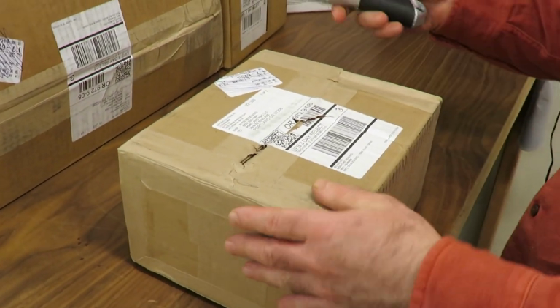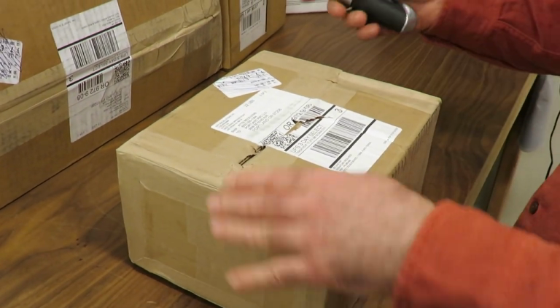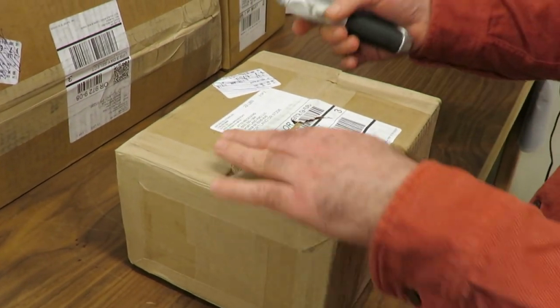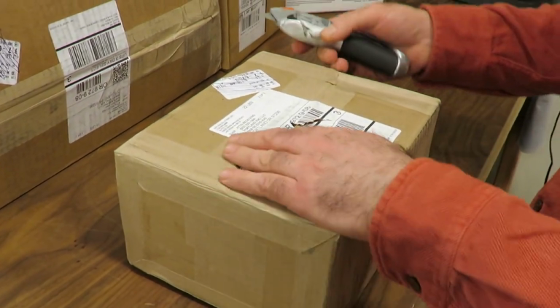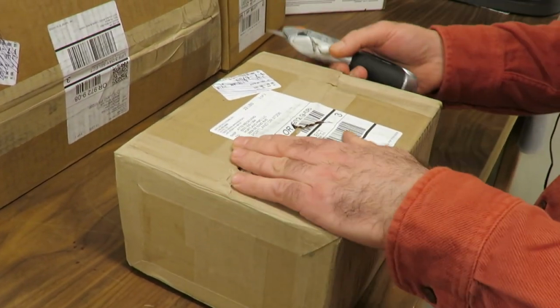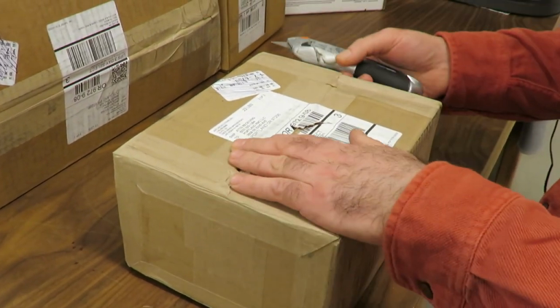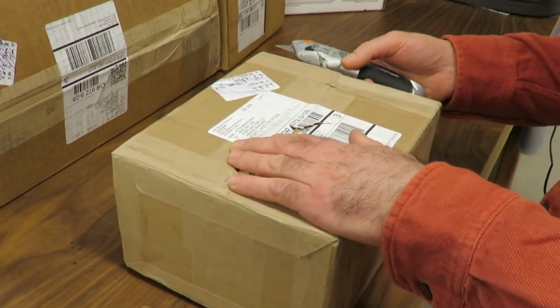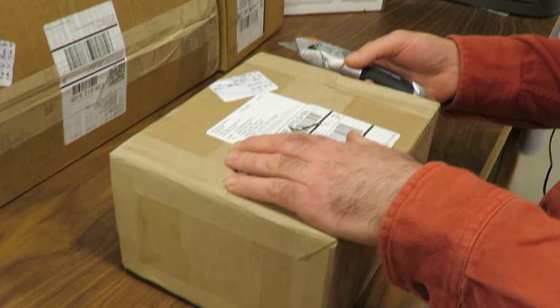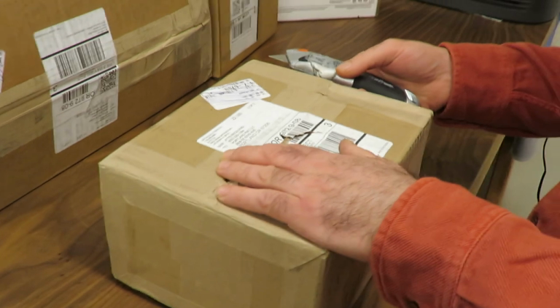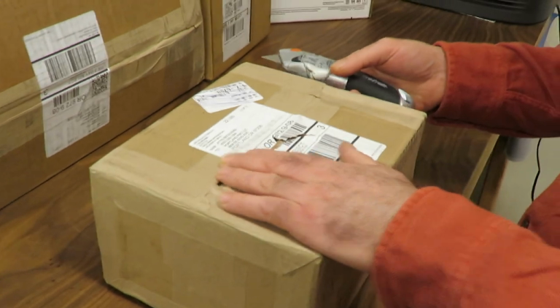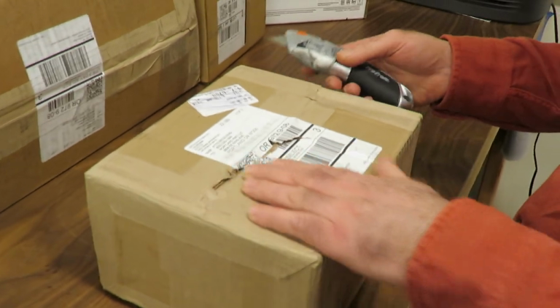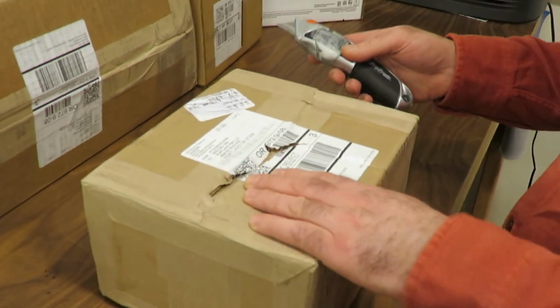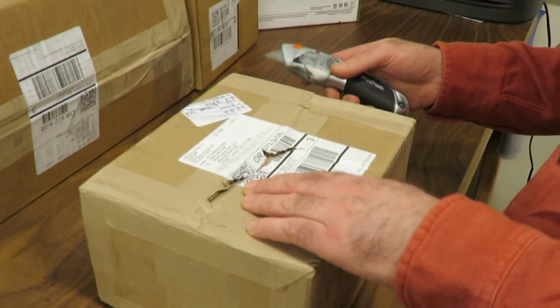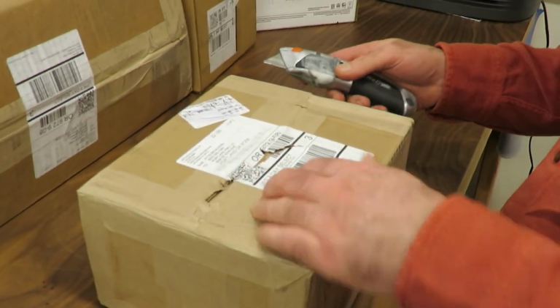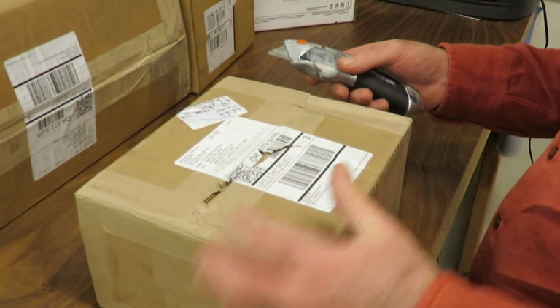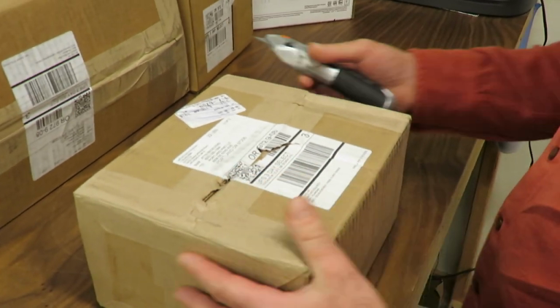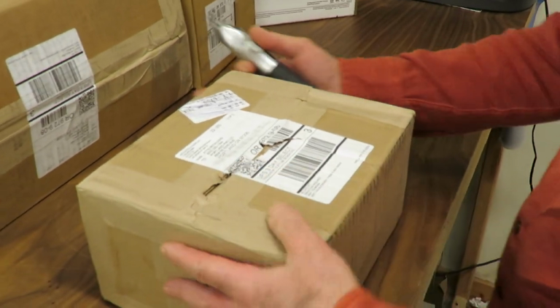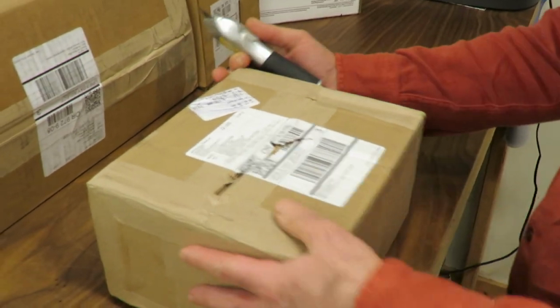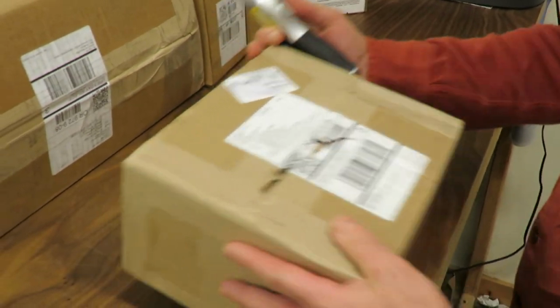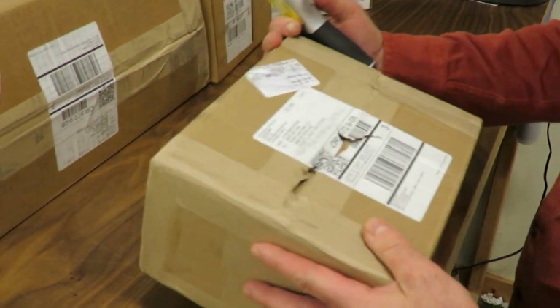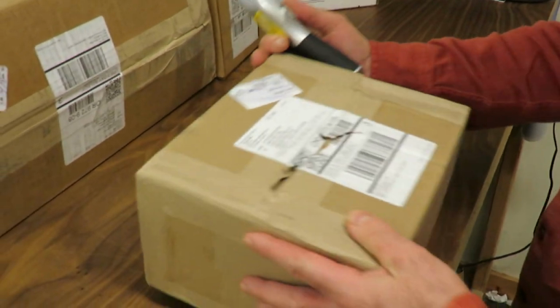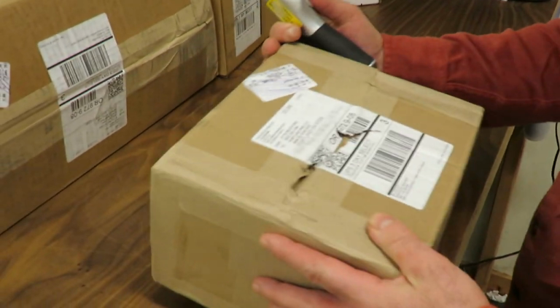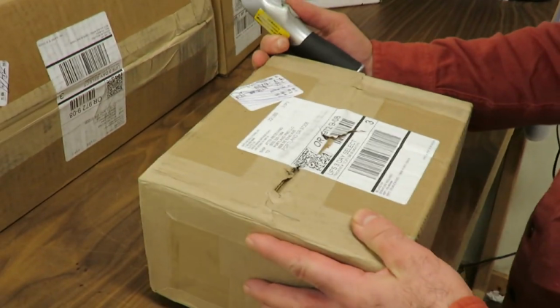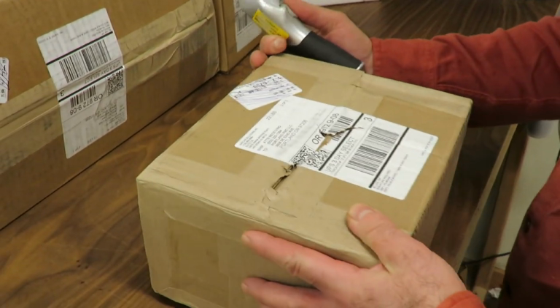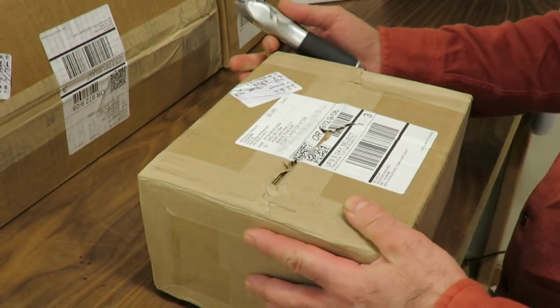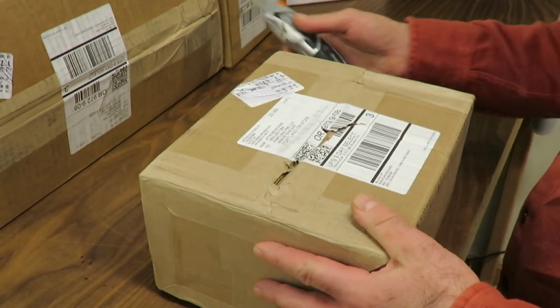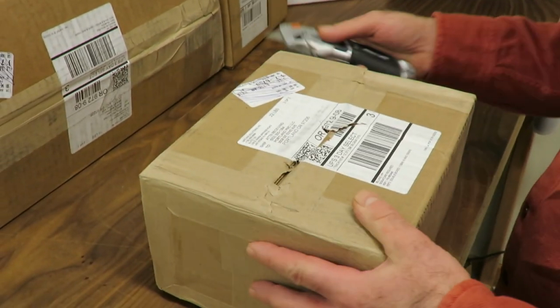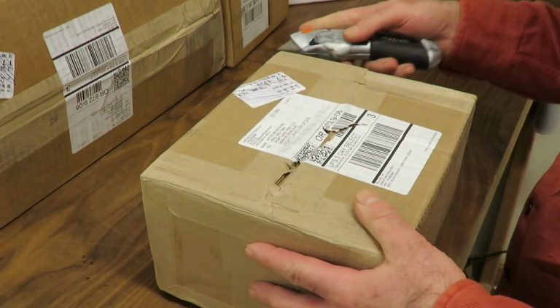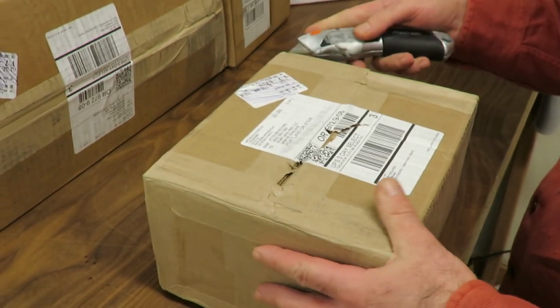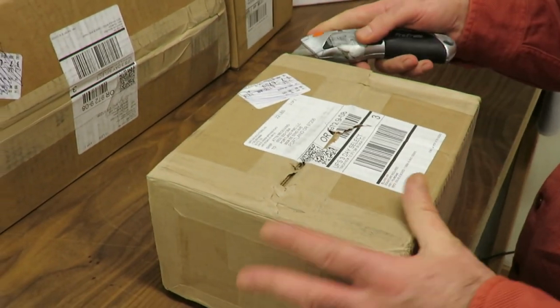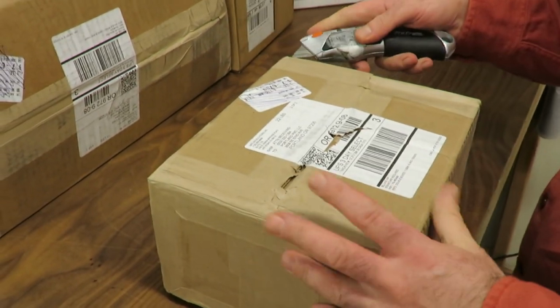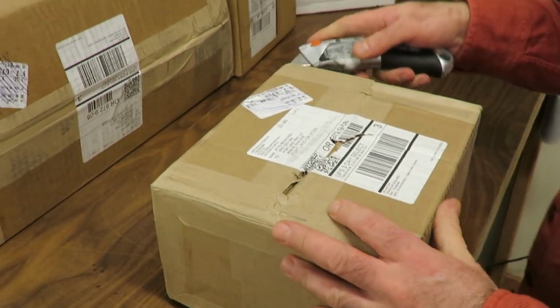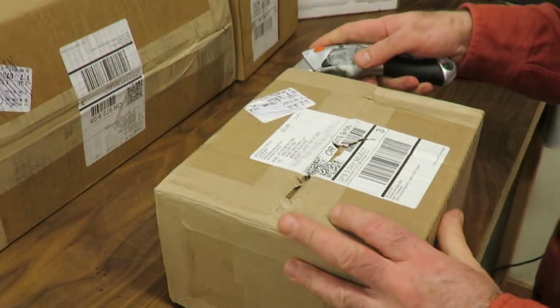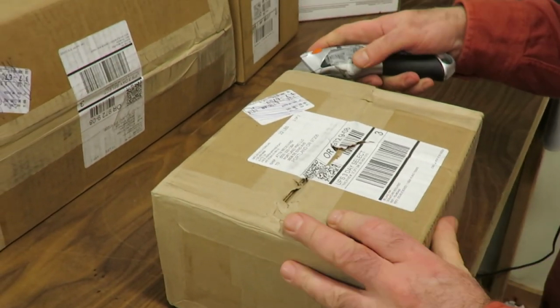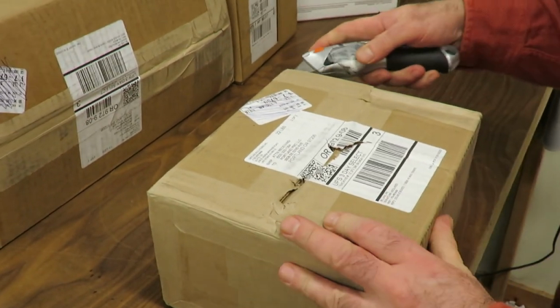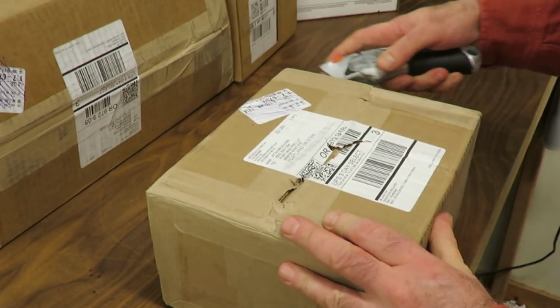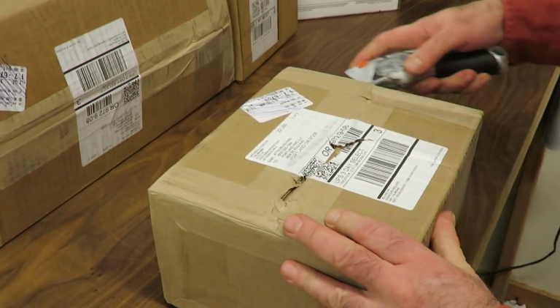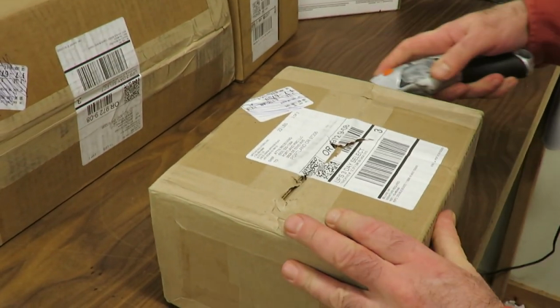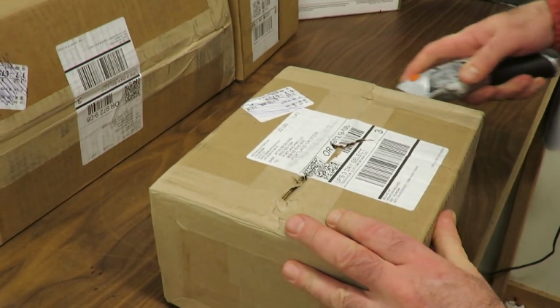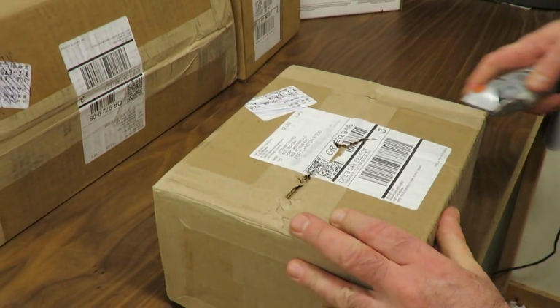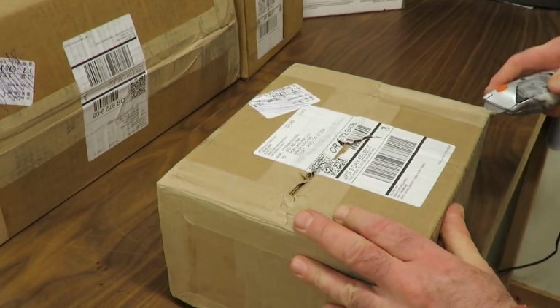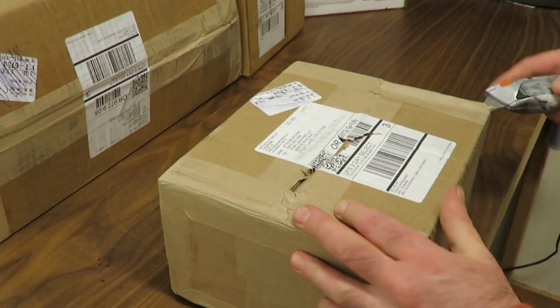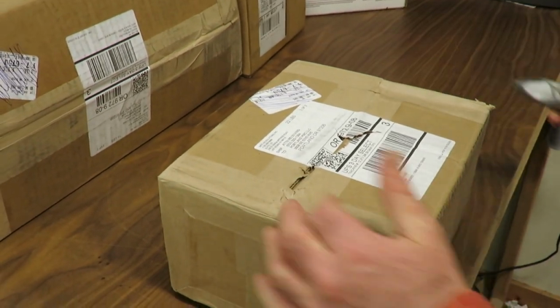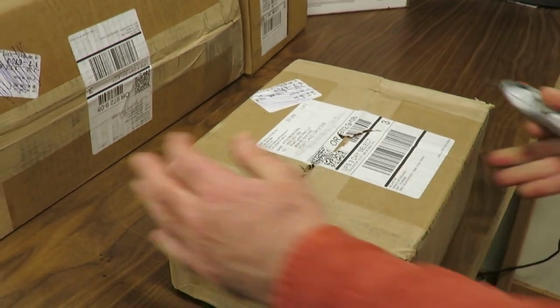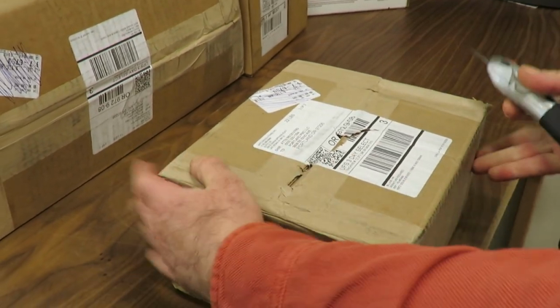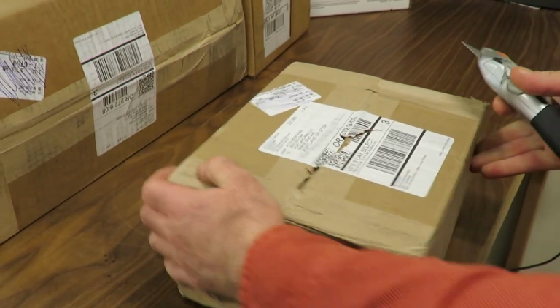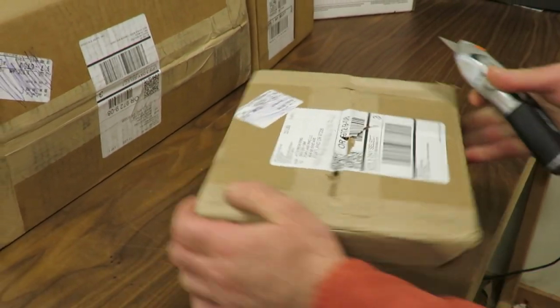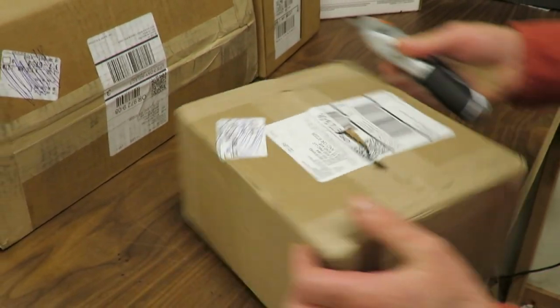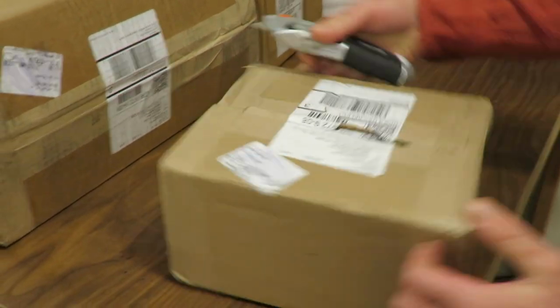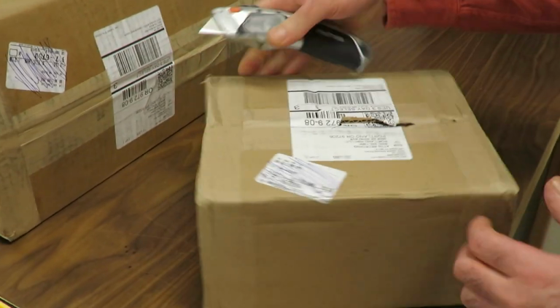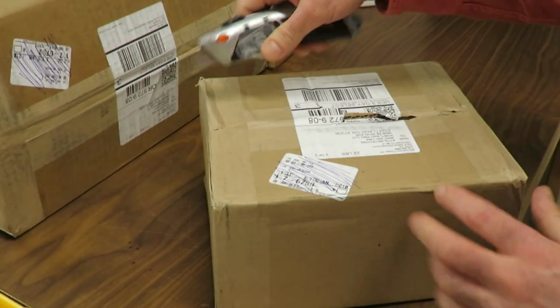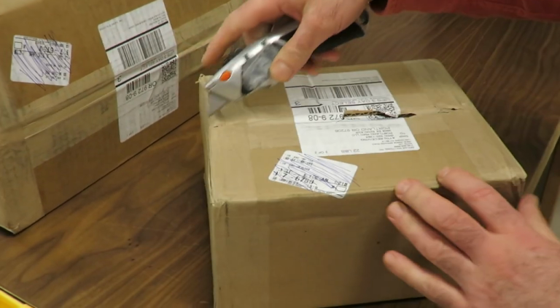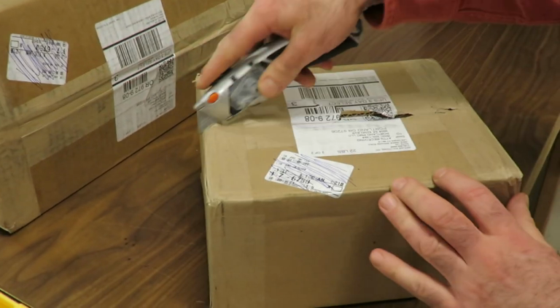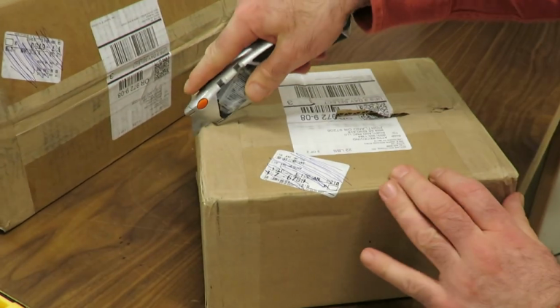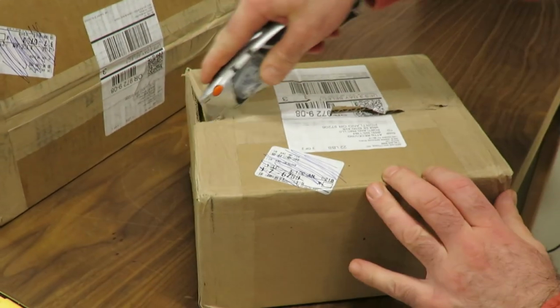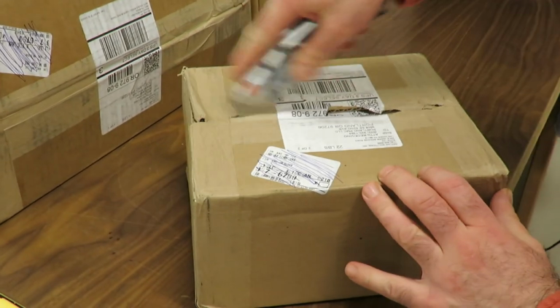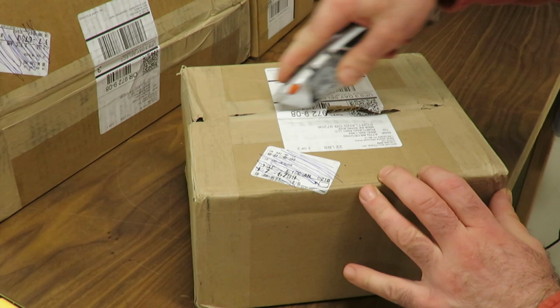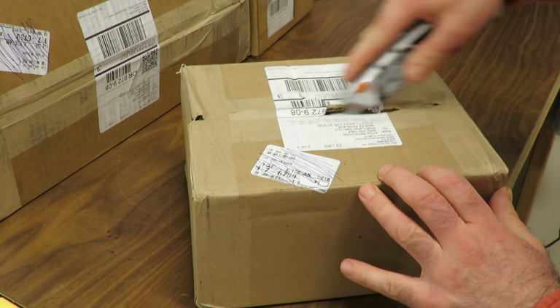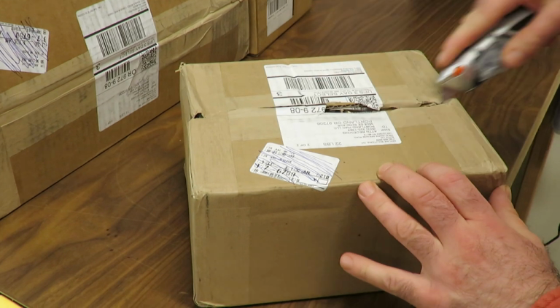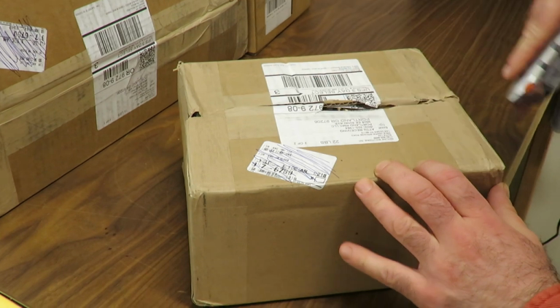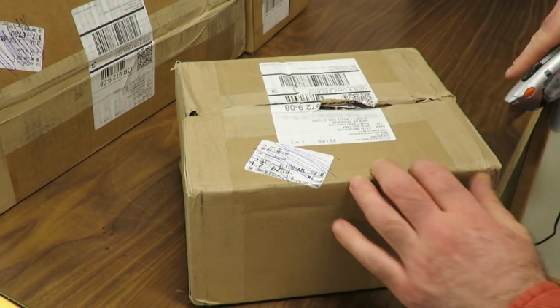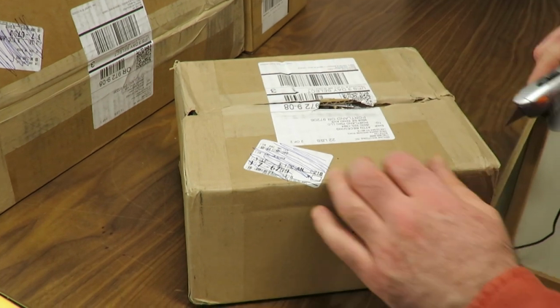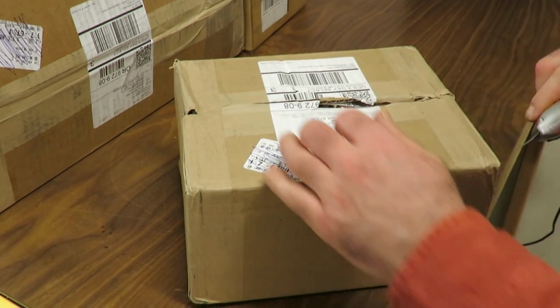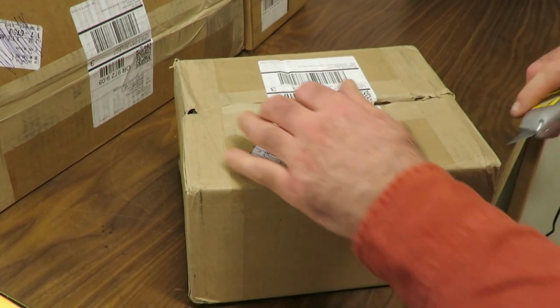And then over here, I don't know what's in this one. It's pretty heavy too. I don't think it's another monster box.